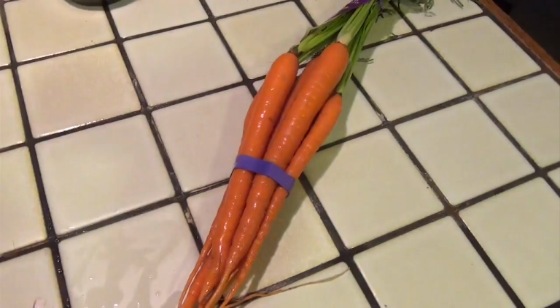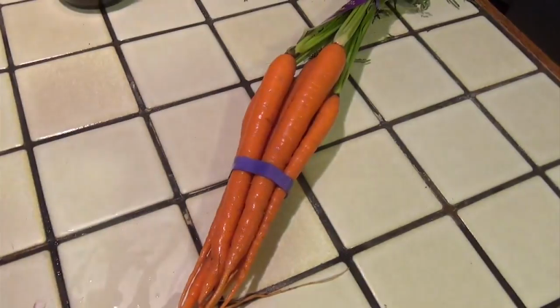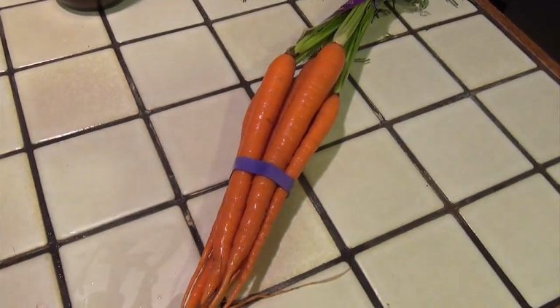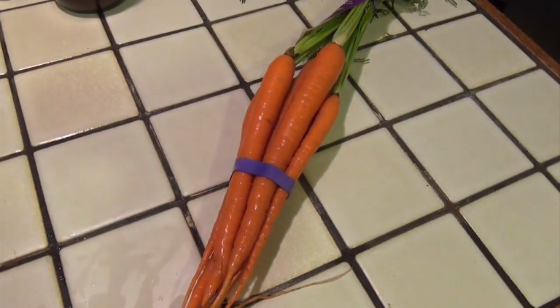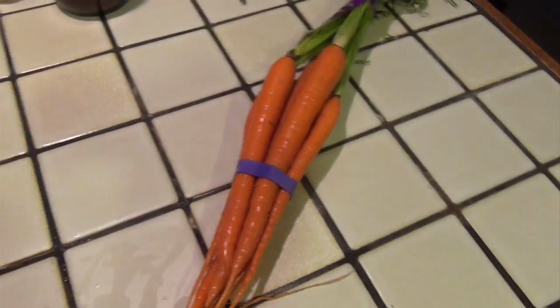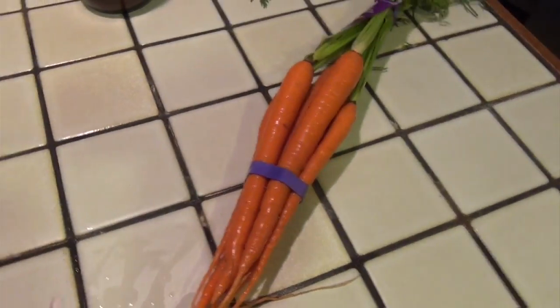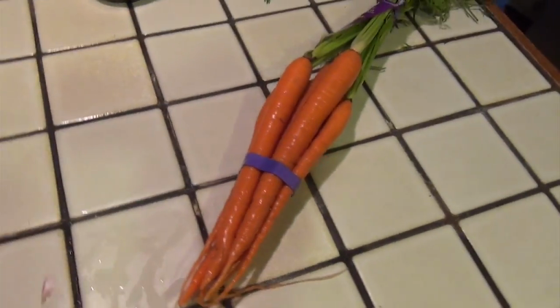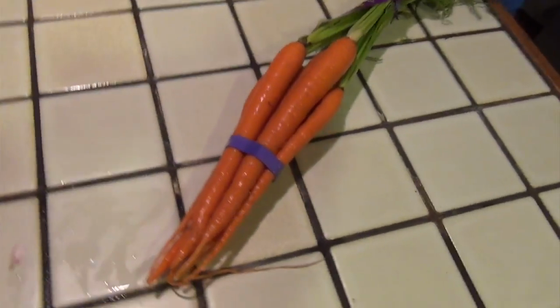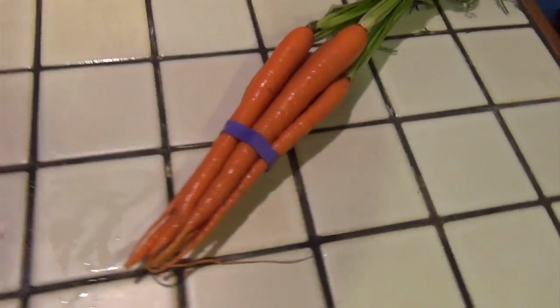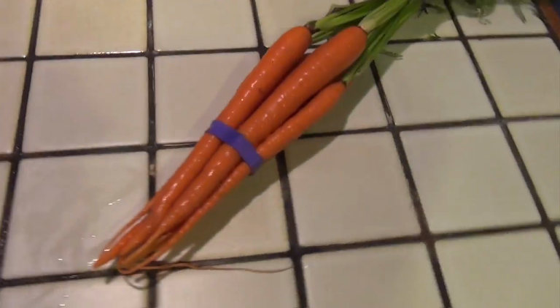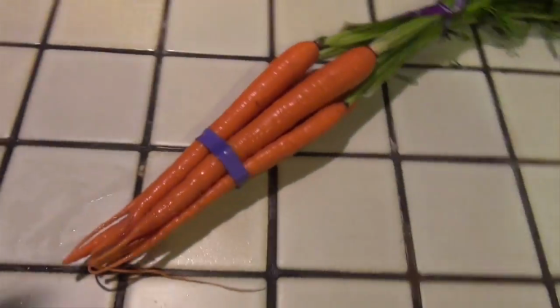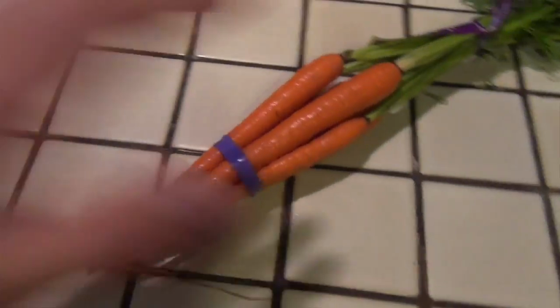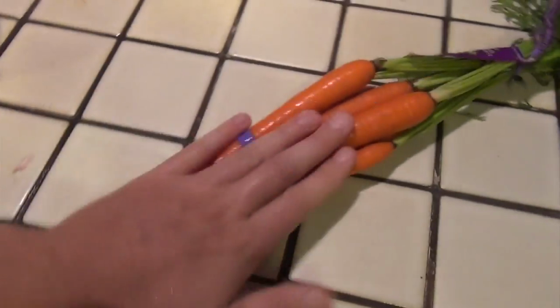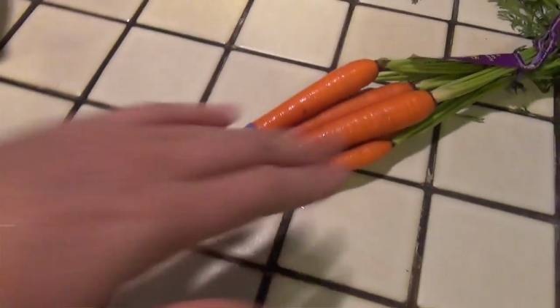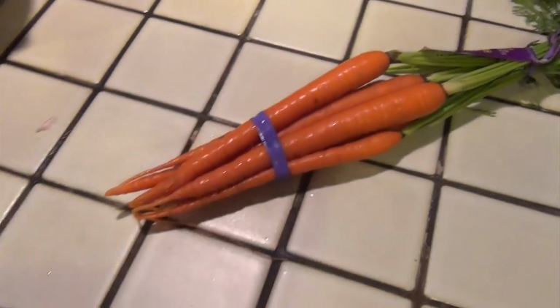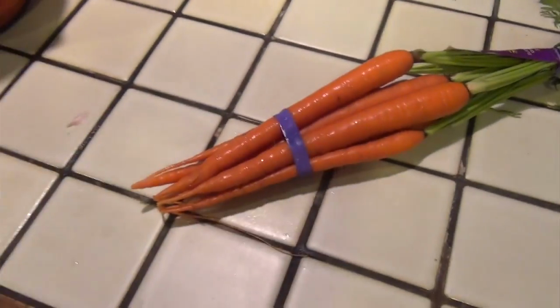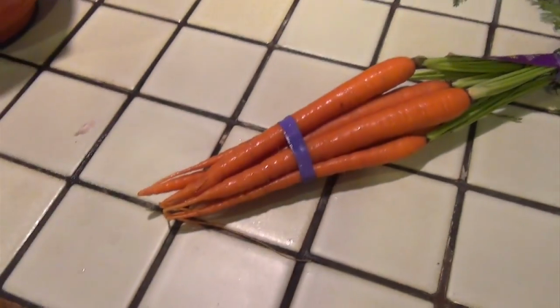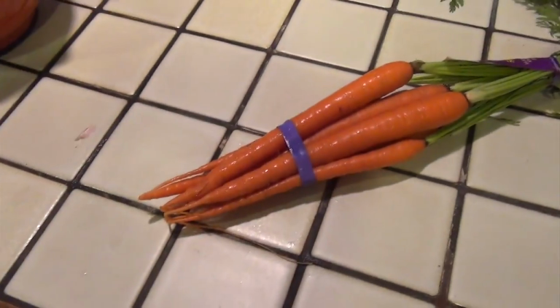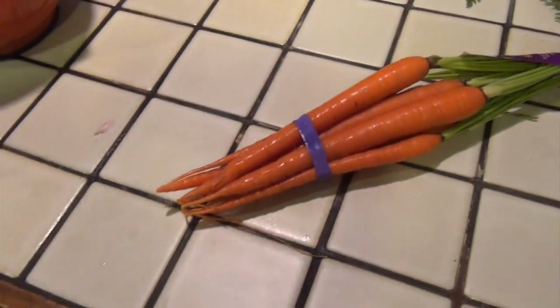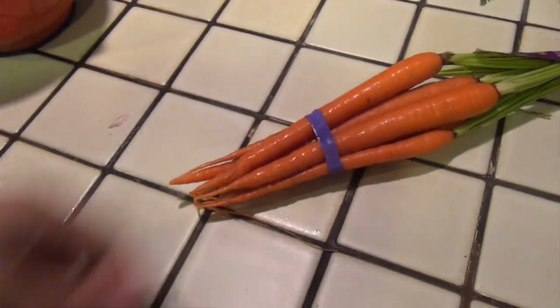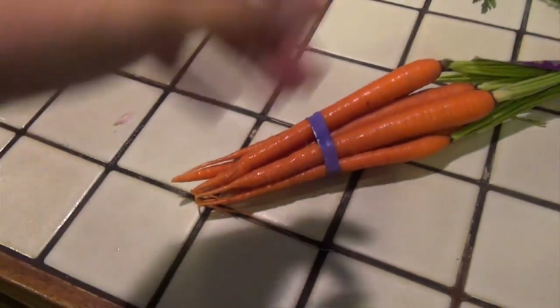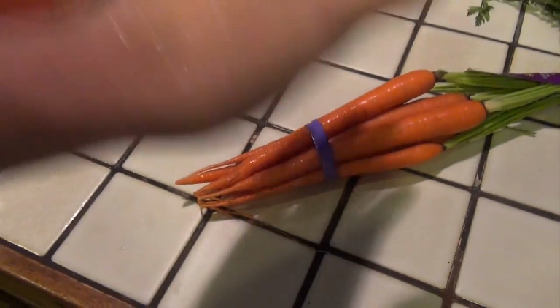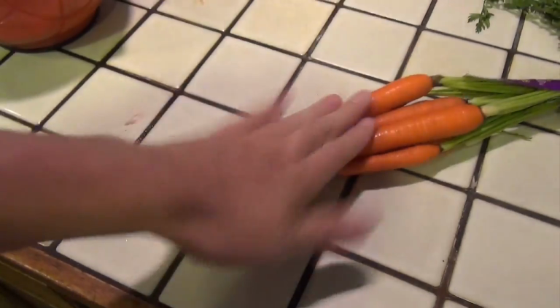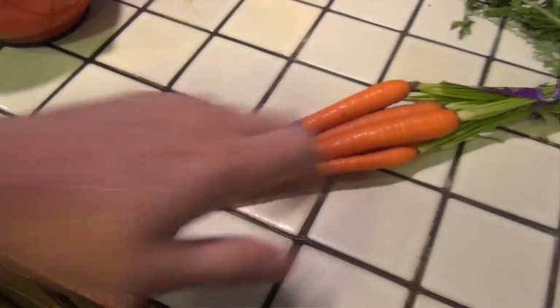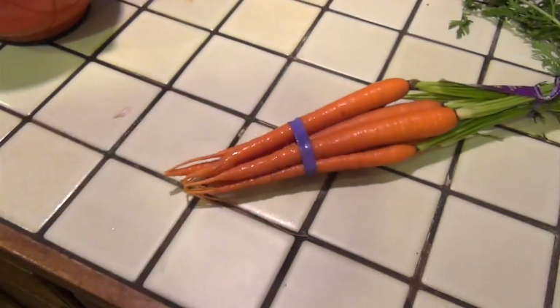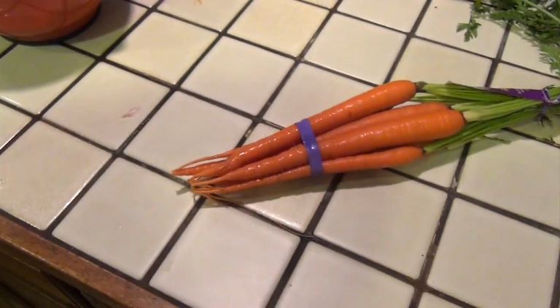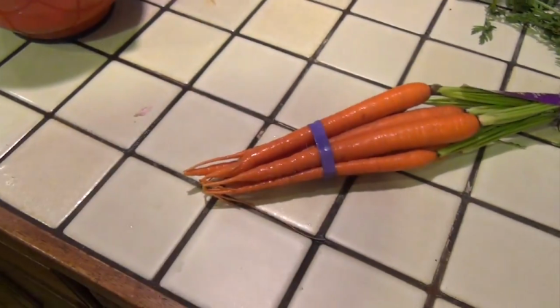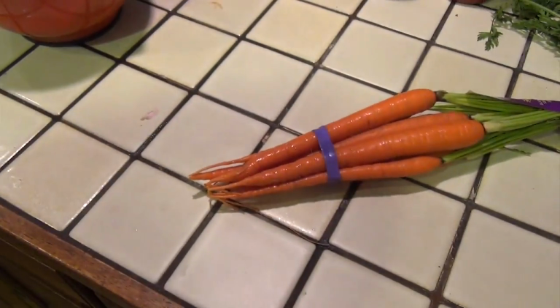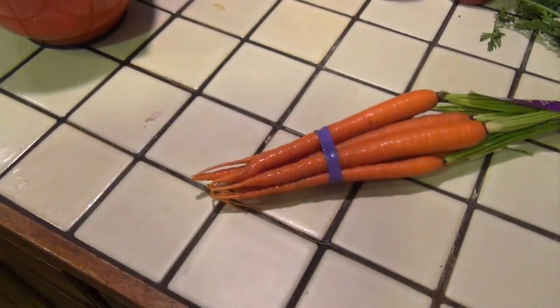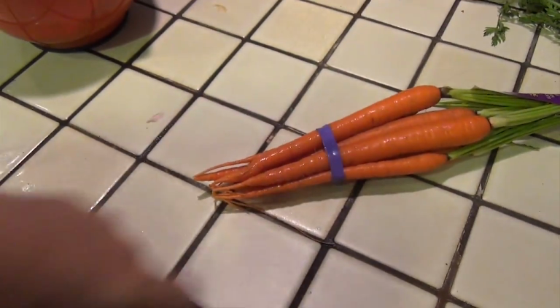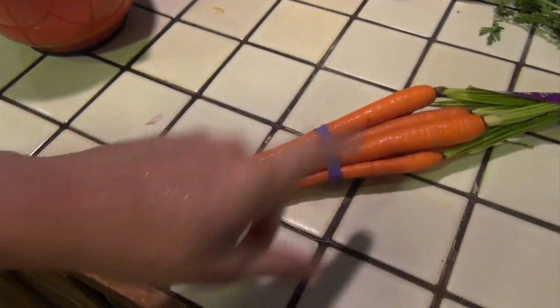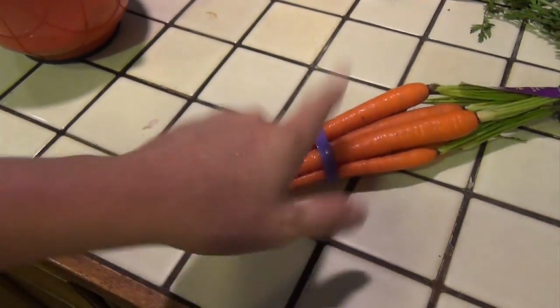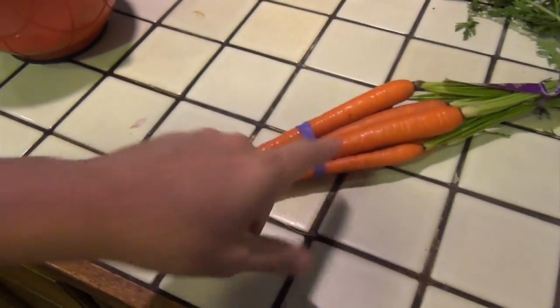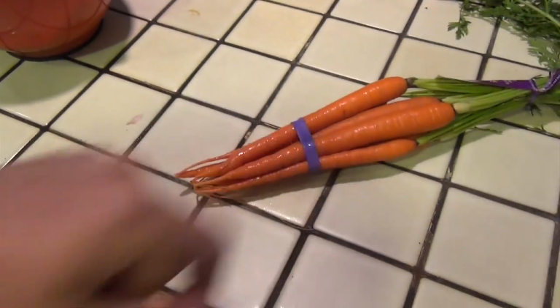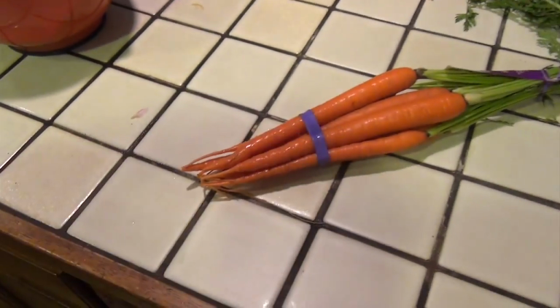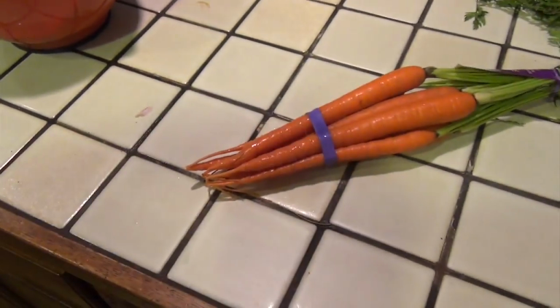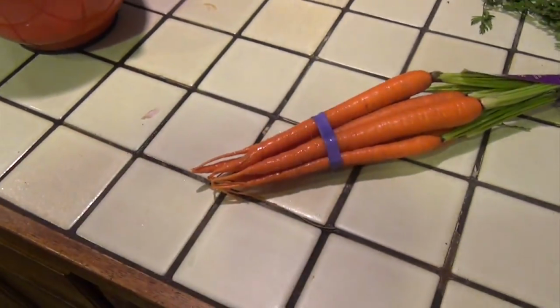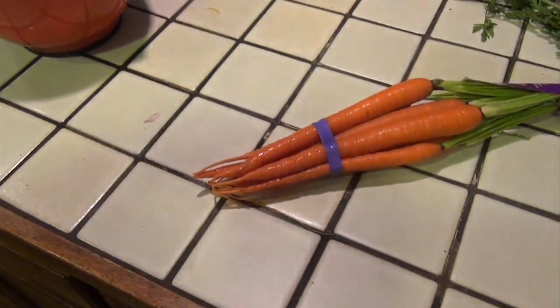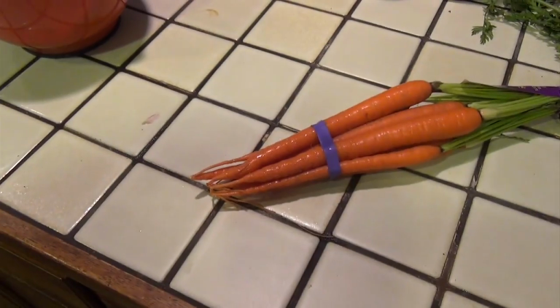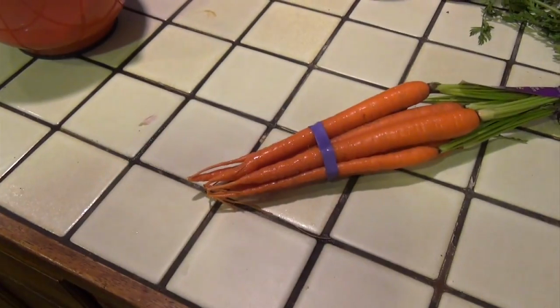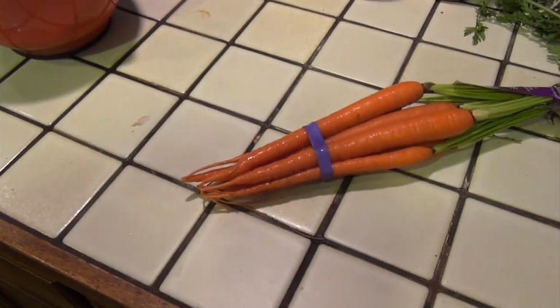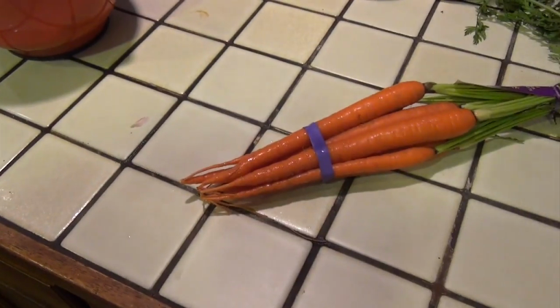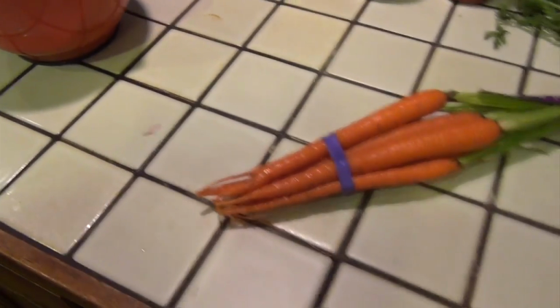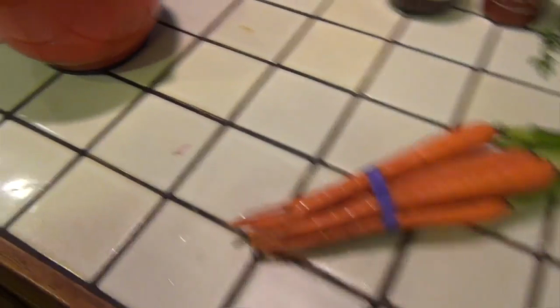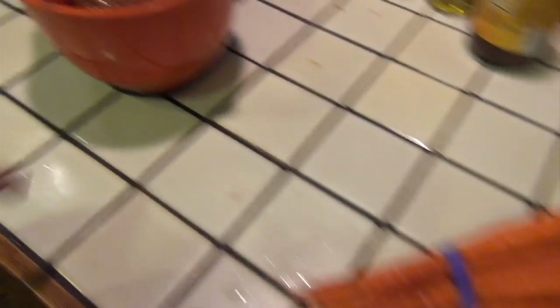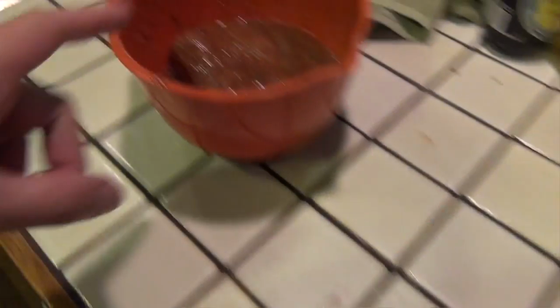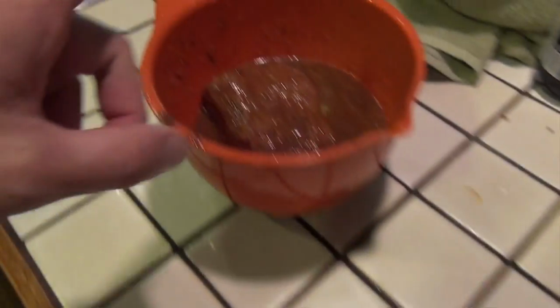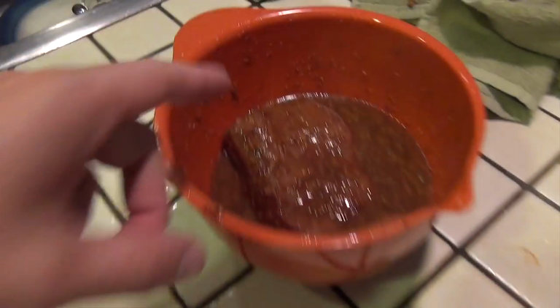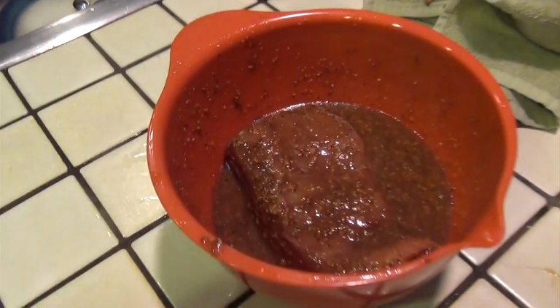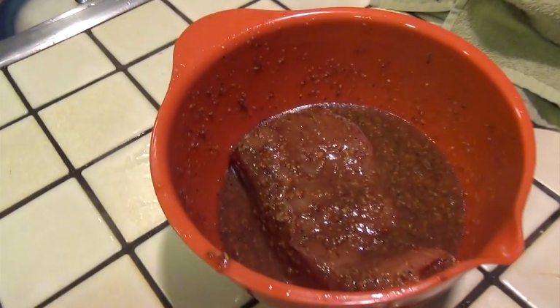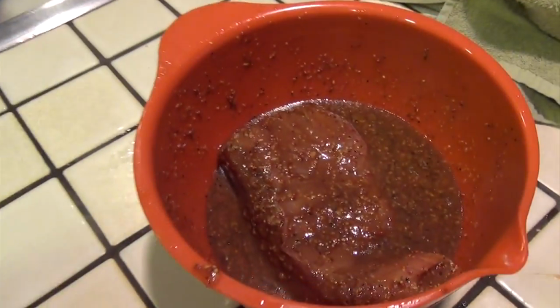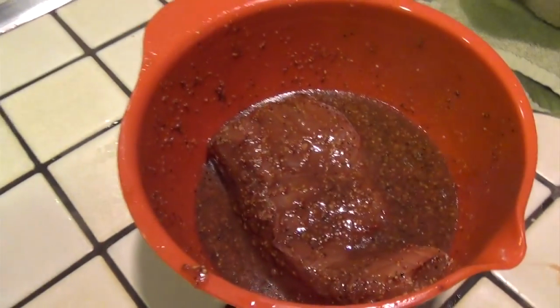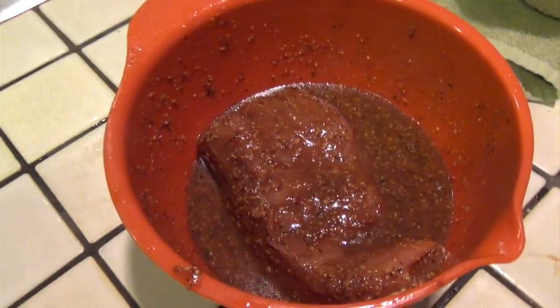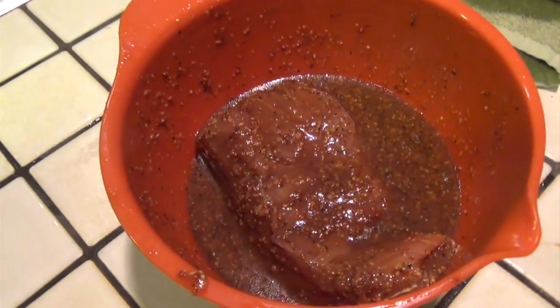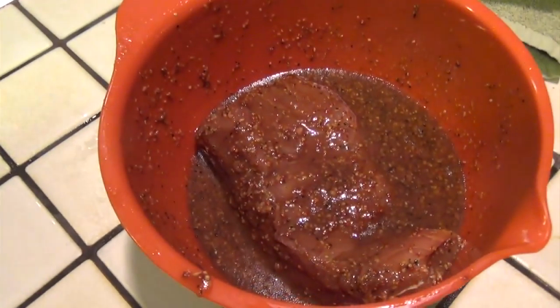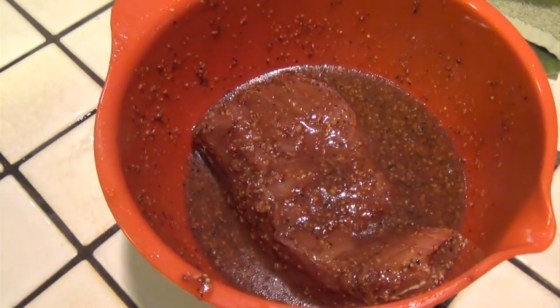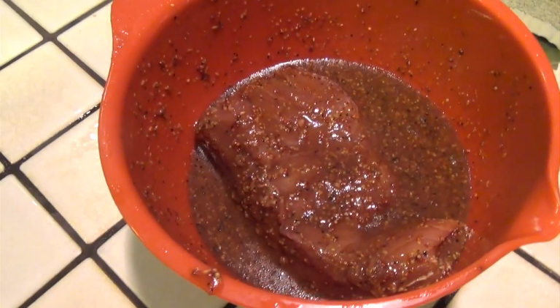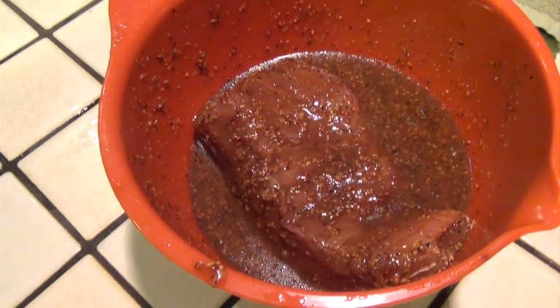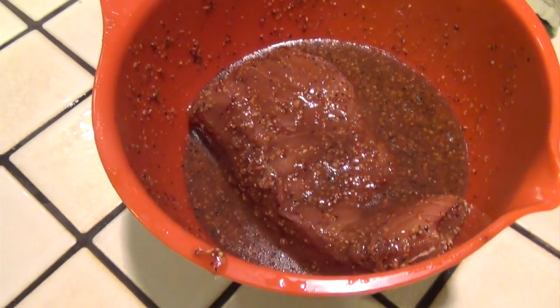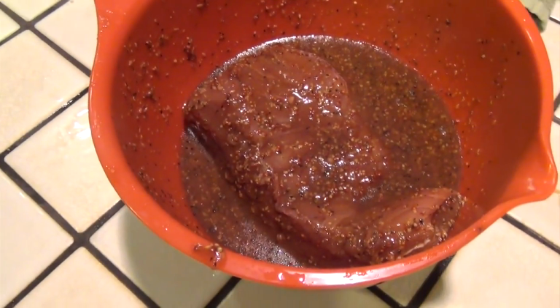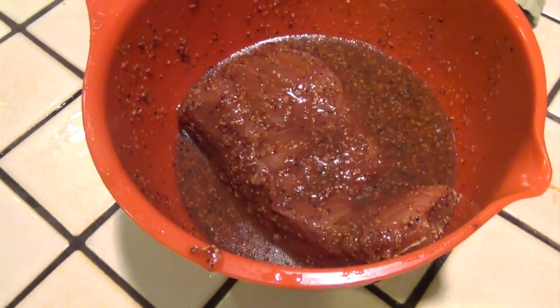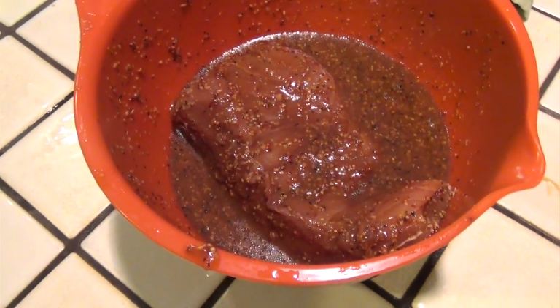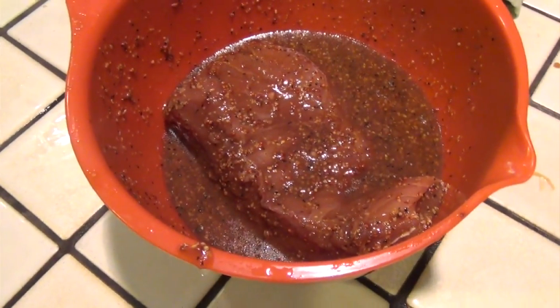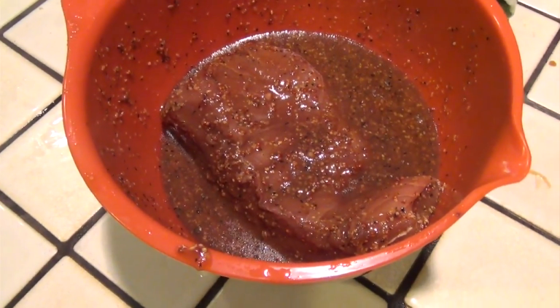I'm also going to be doing some carrots today as a side dish. It's healthy and easy to make, and I can do this on the barbecue while I'm doing the tuna.